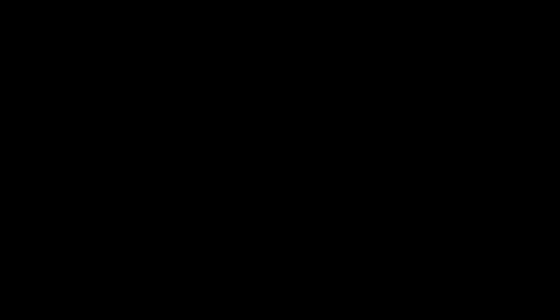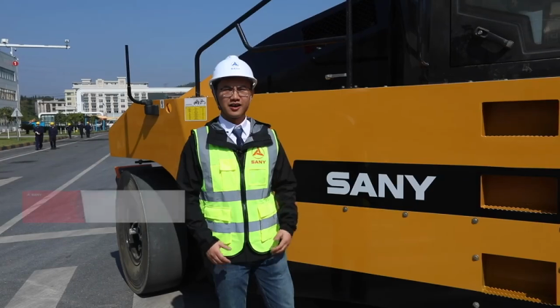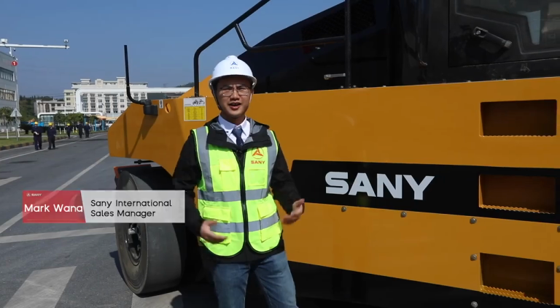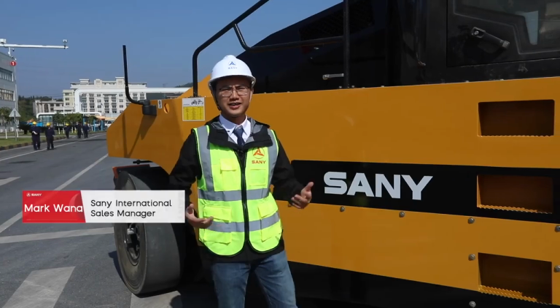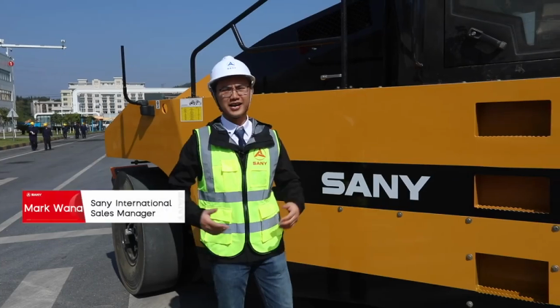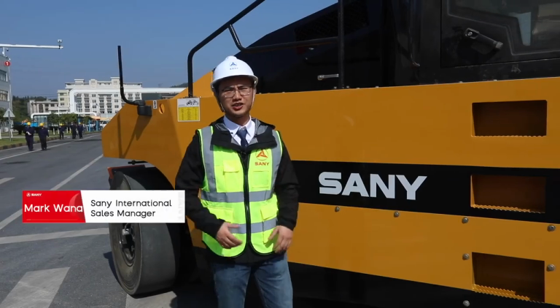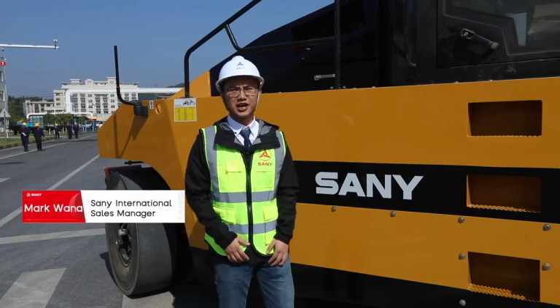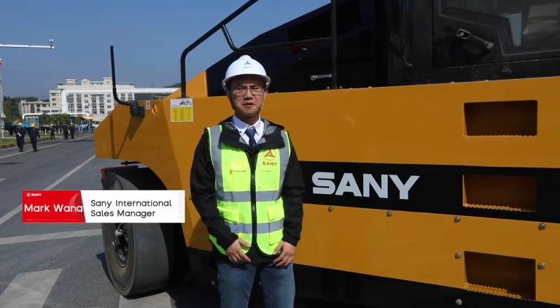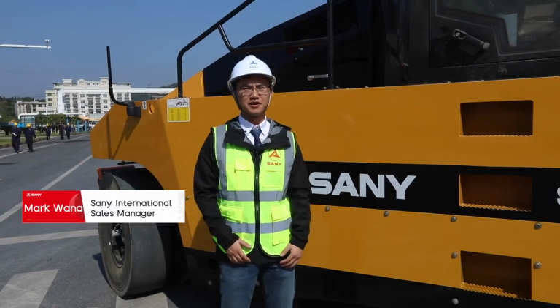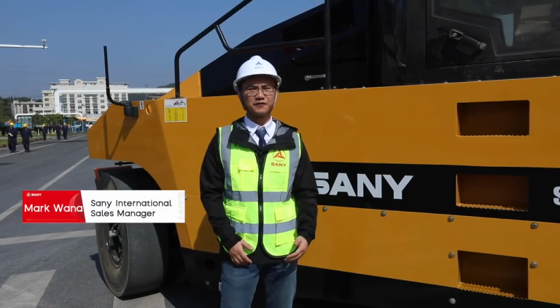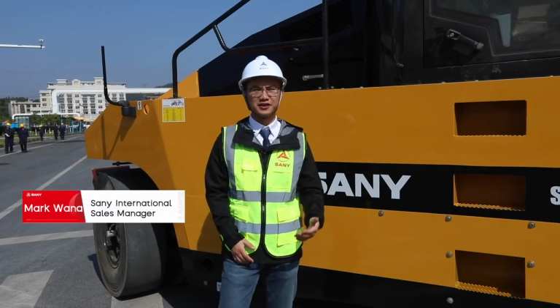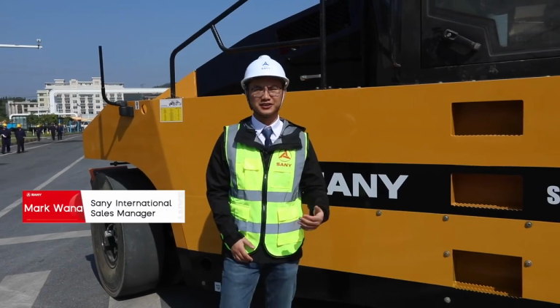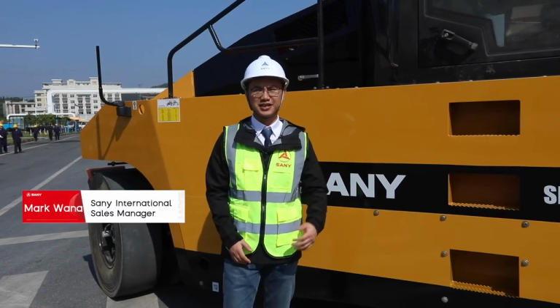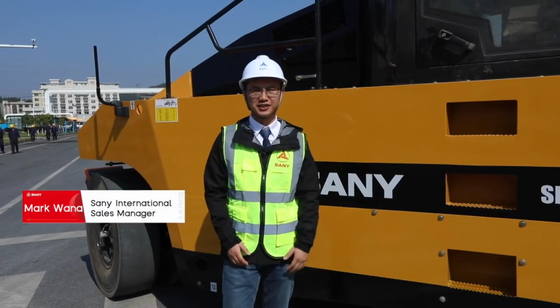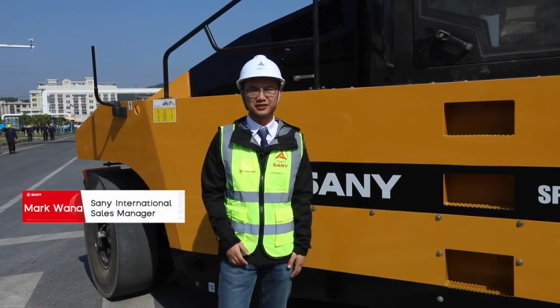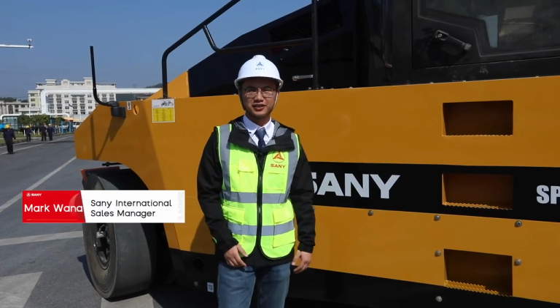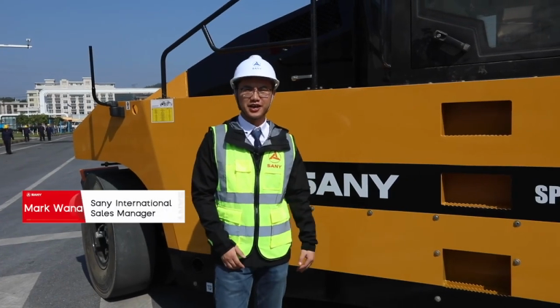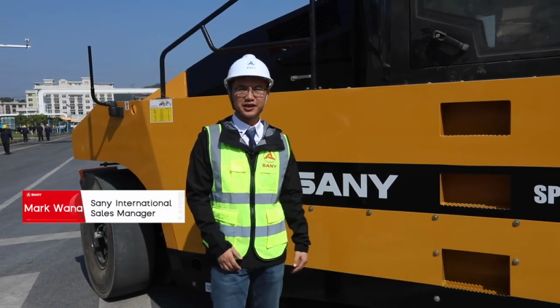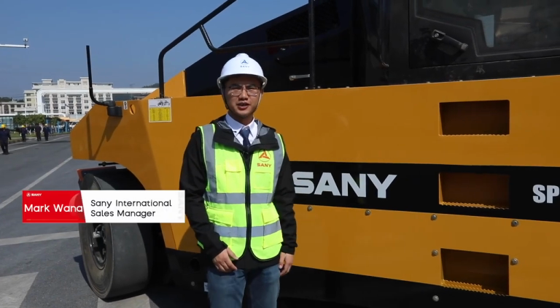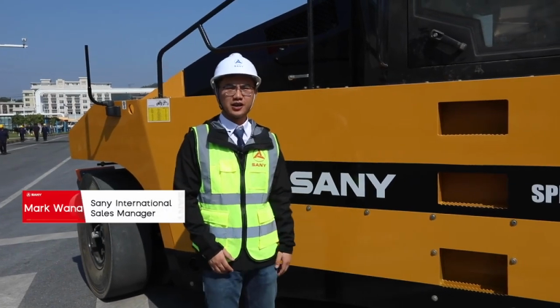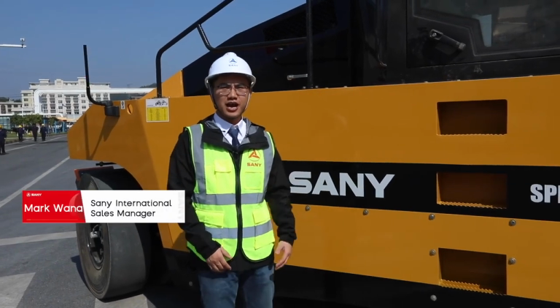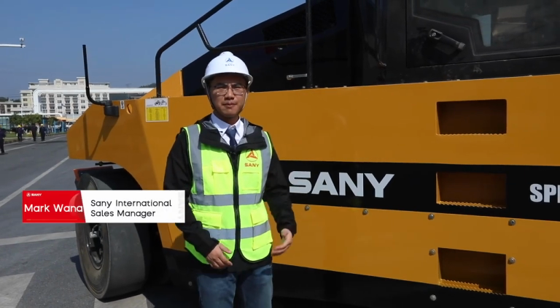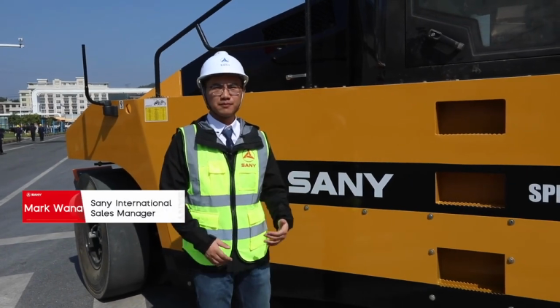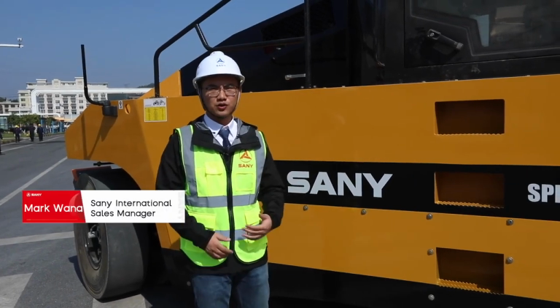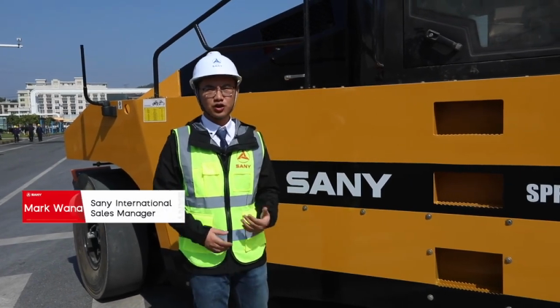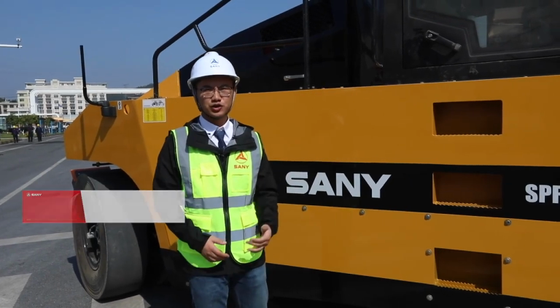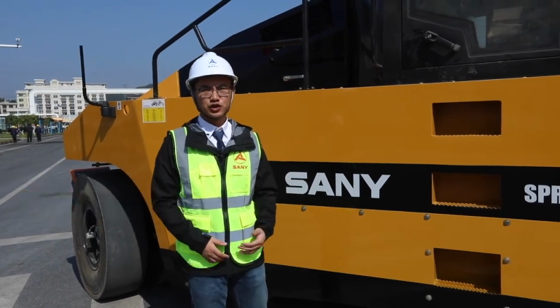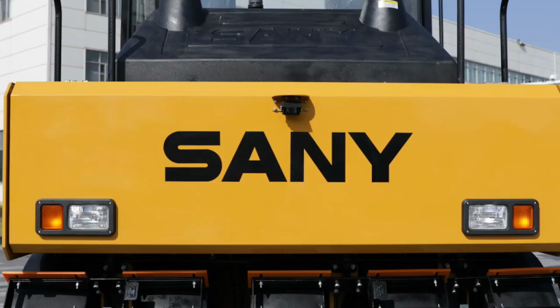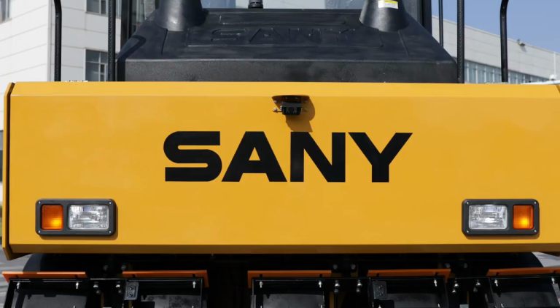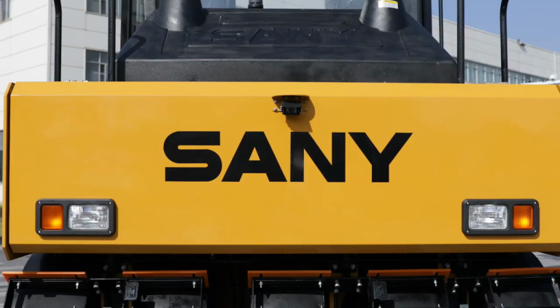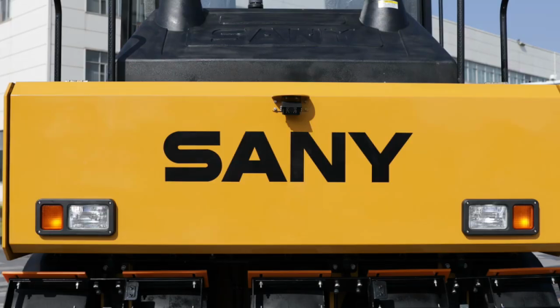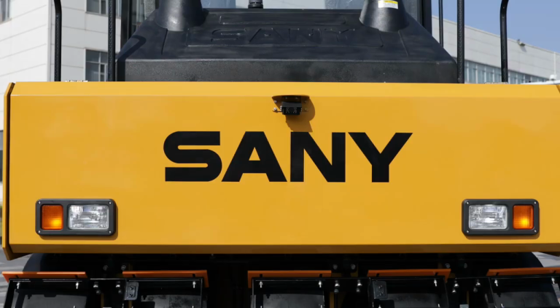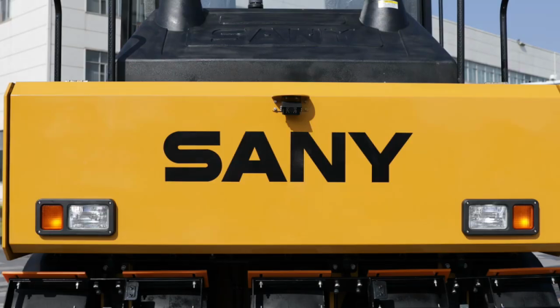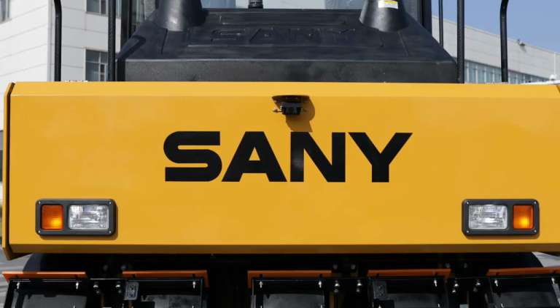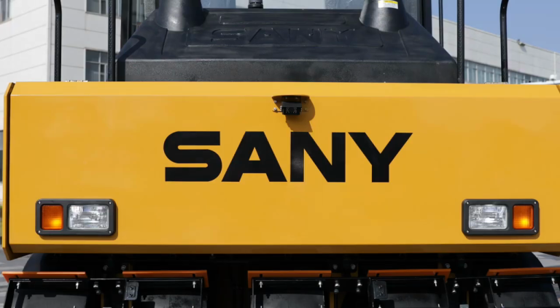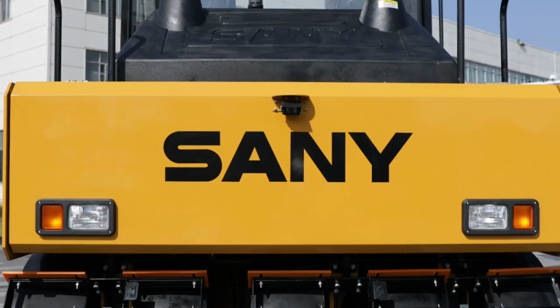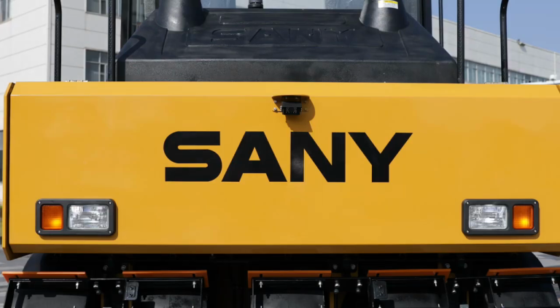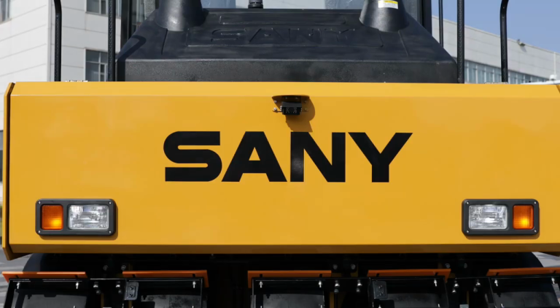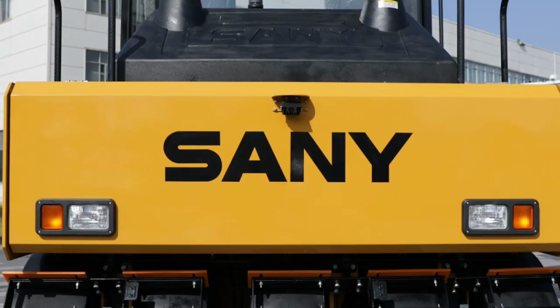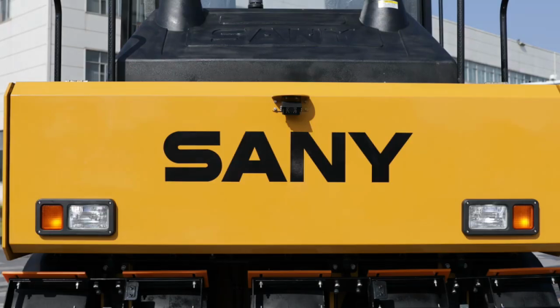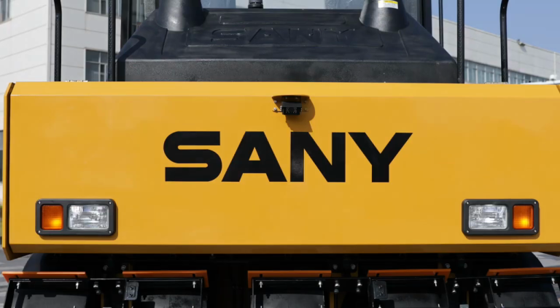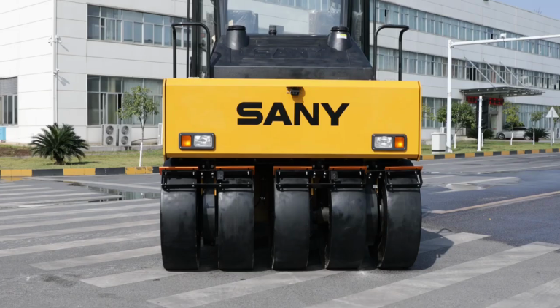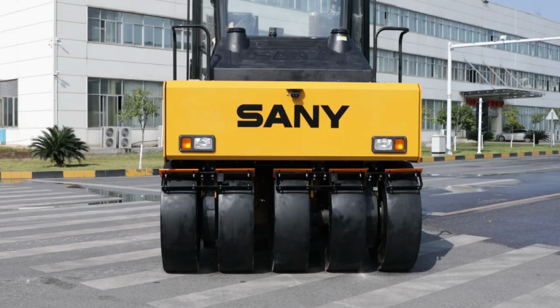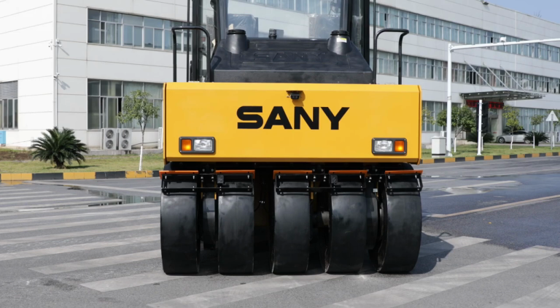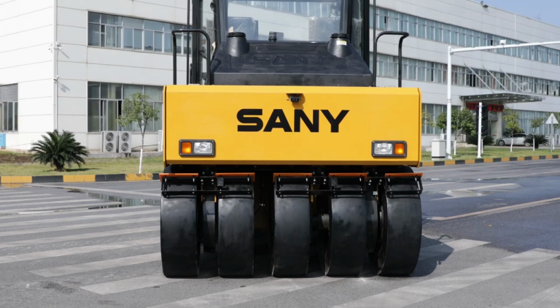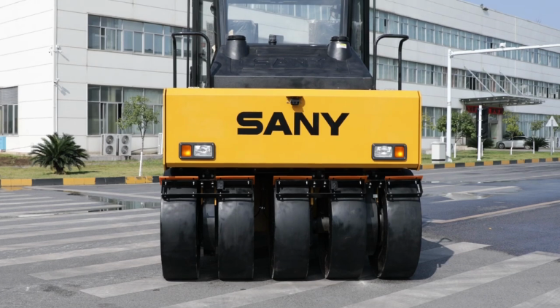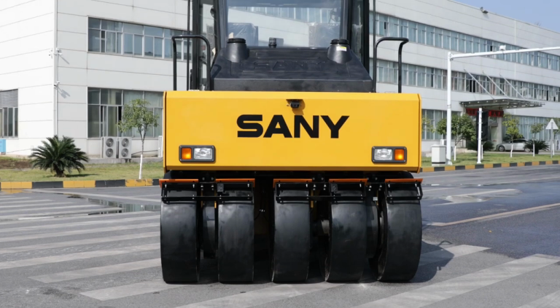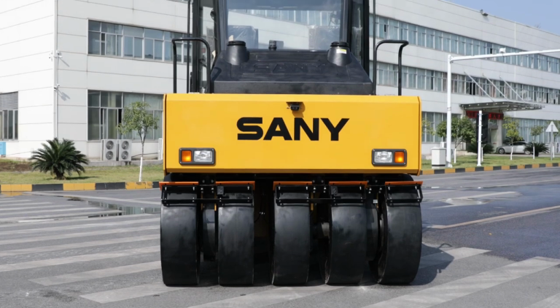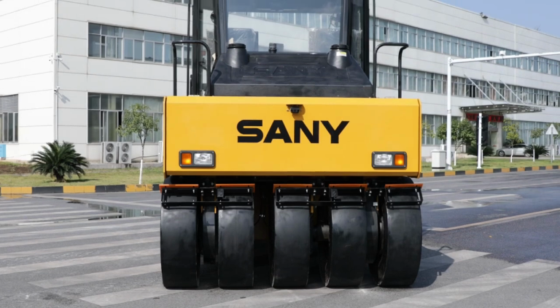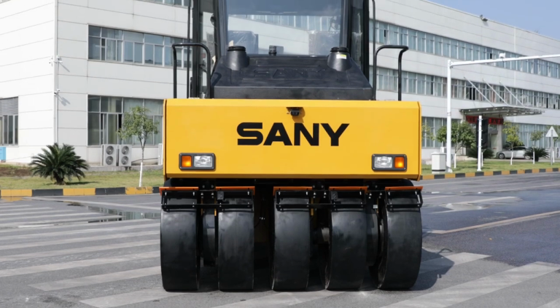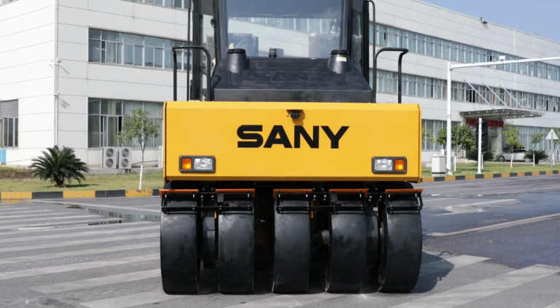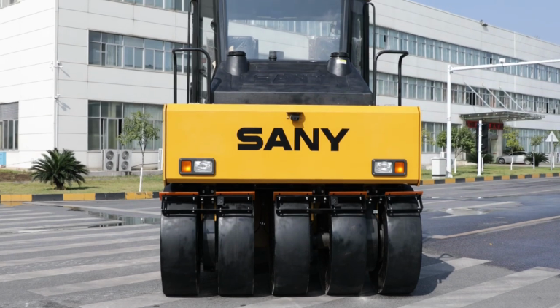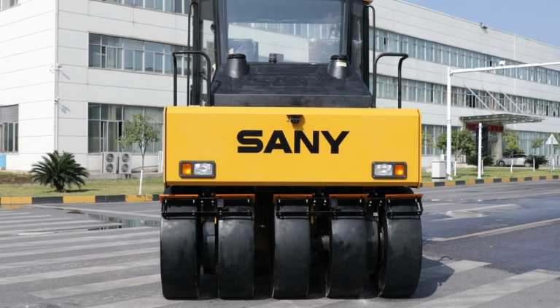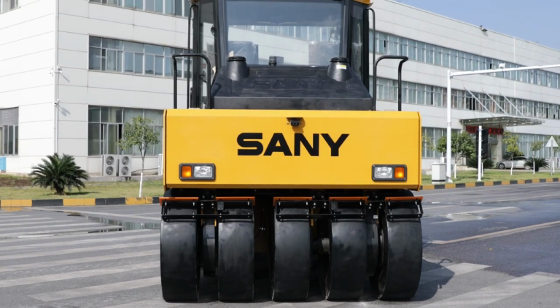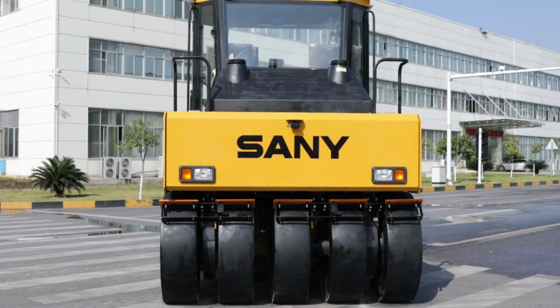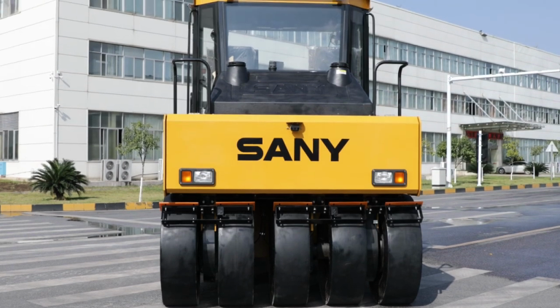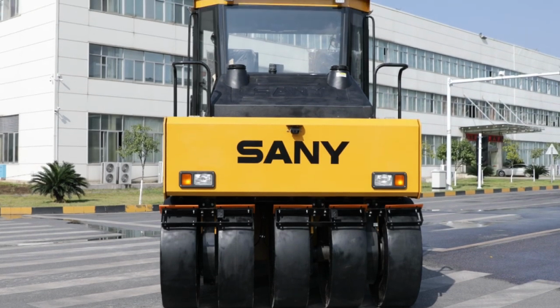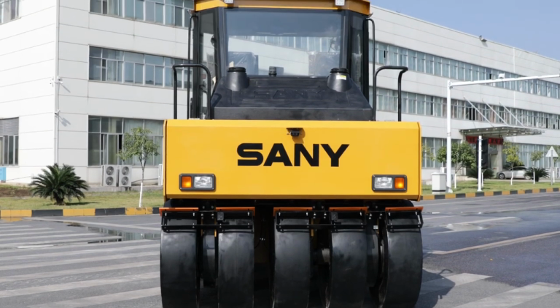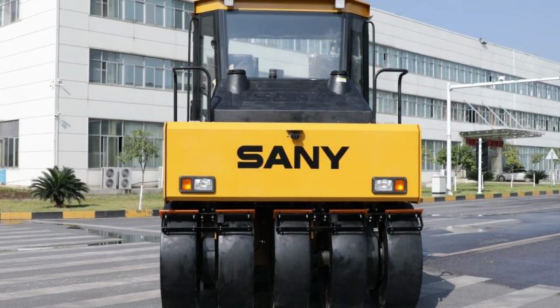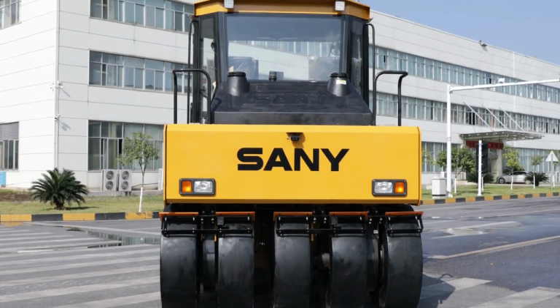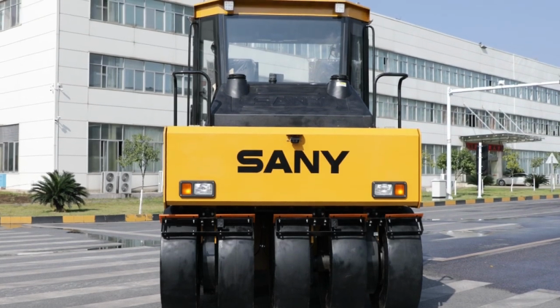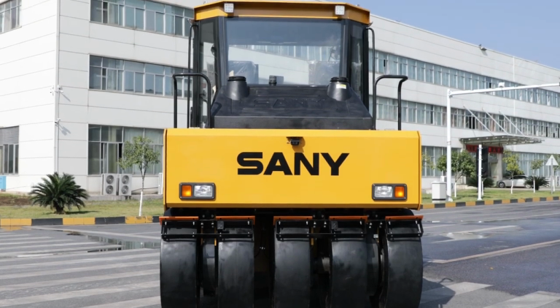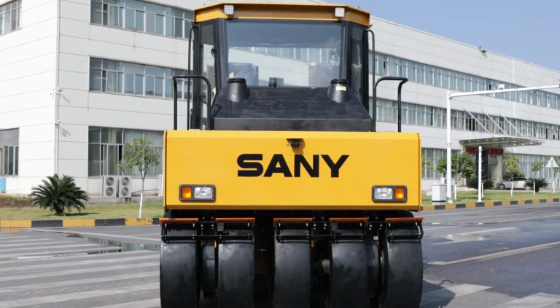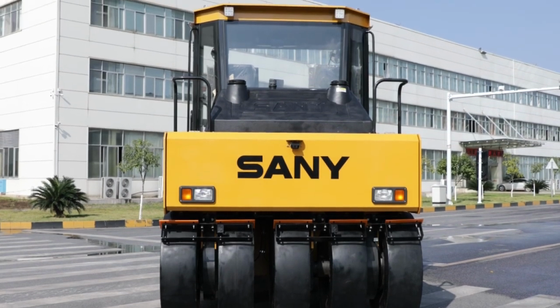Hey guys, I'm Mark from Sany. Today, I'm going to show you Sany's new generation pneumatic roller SPR300C8S.